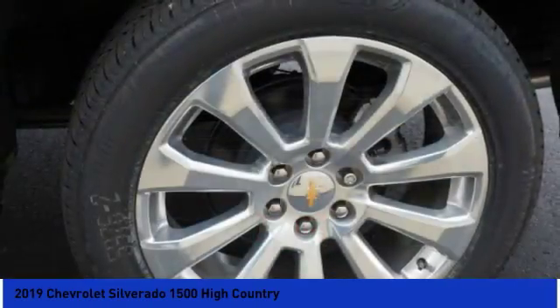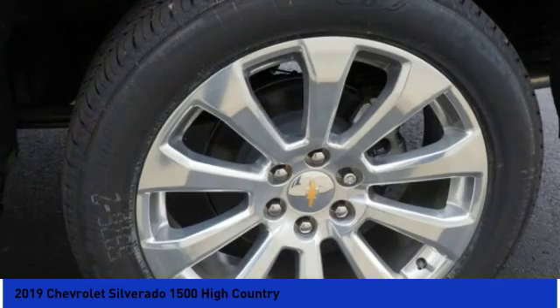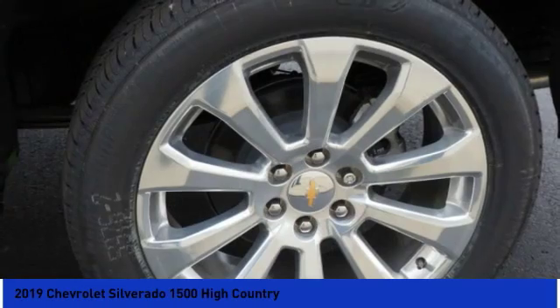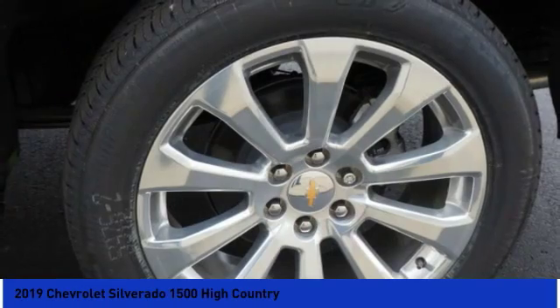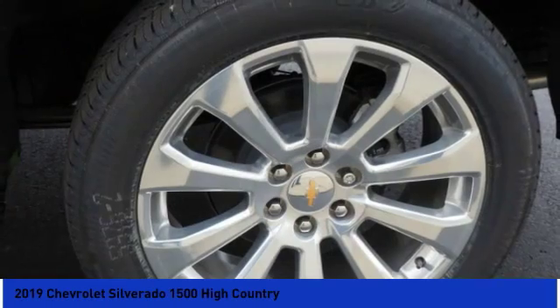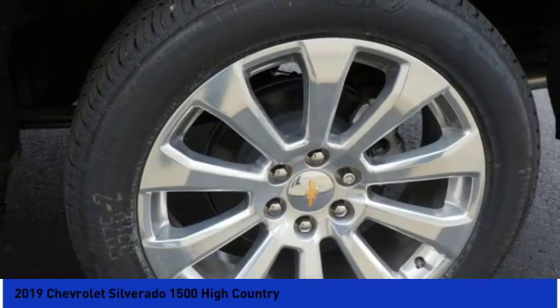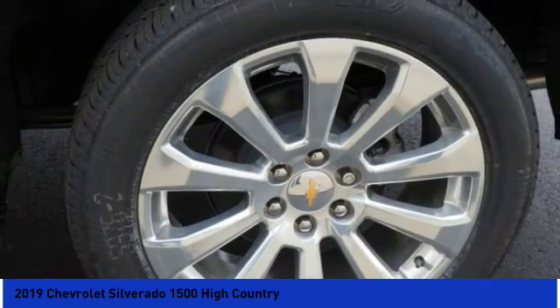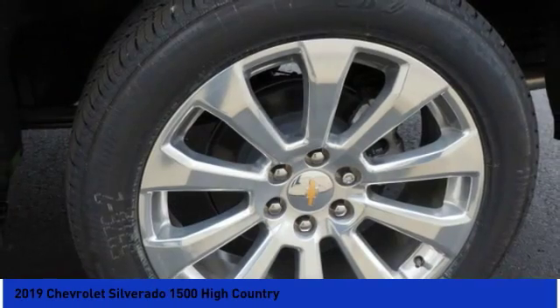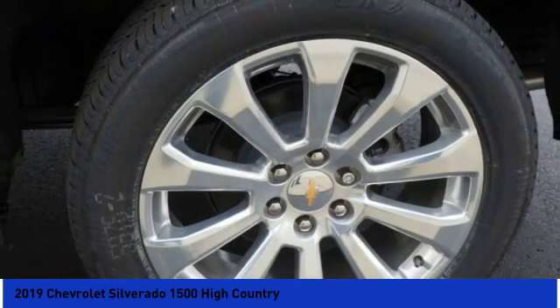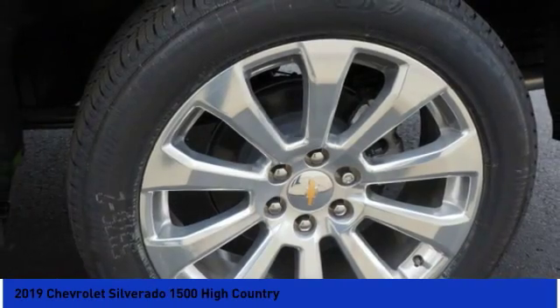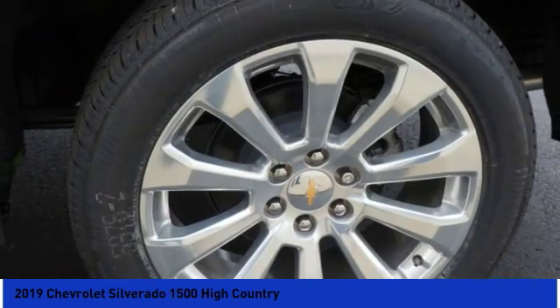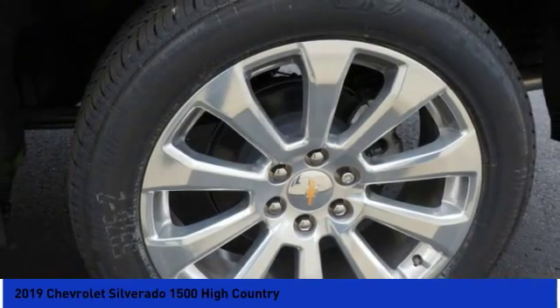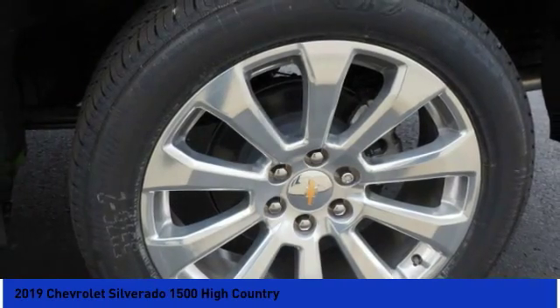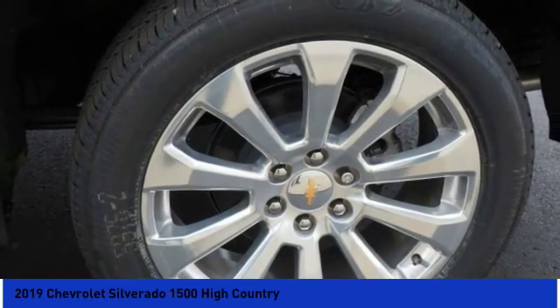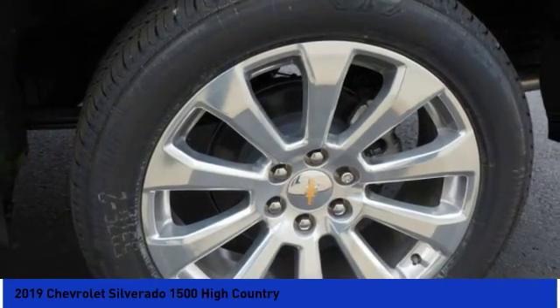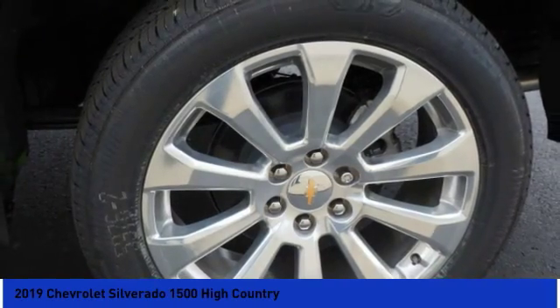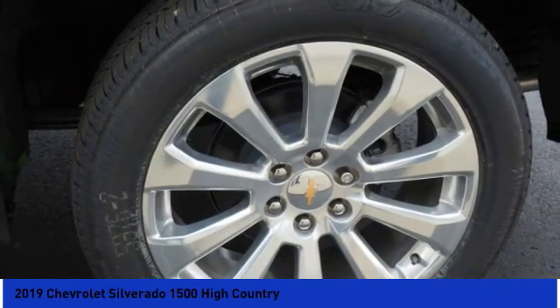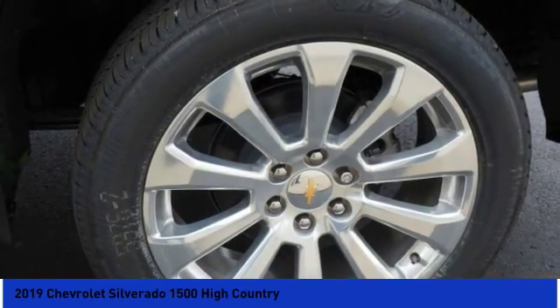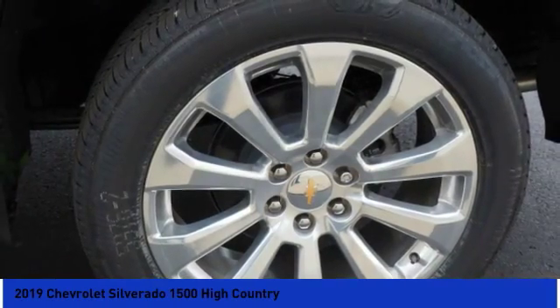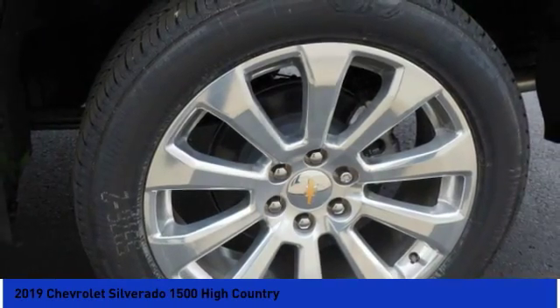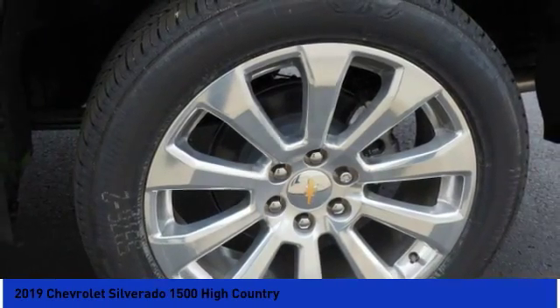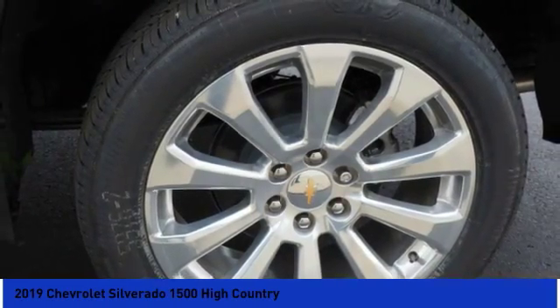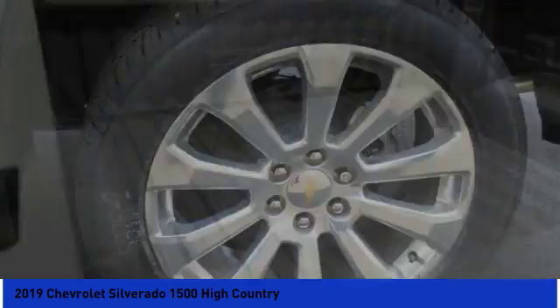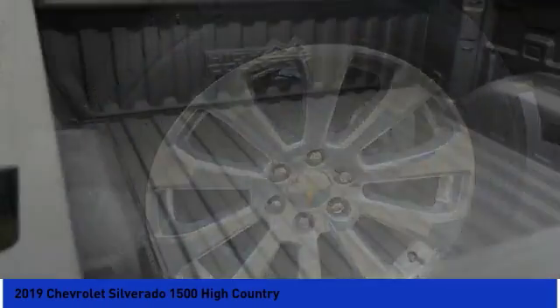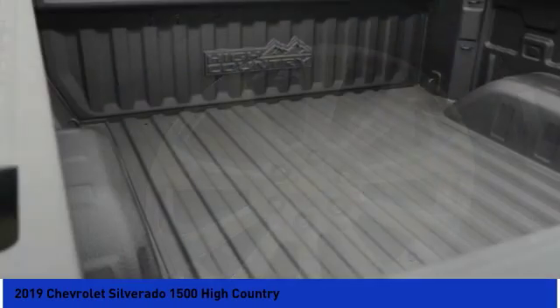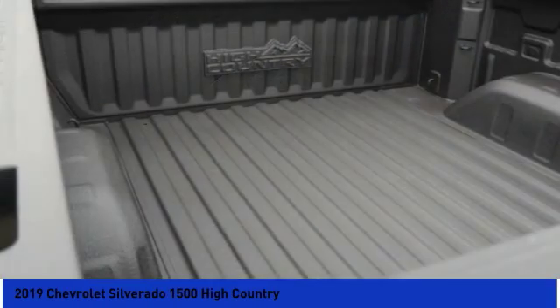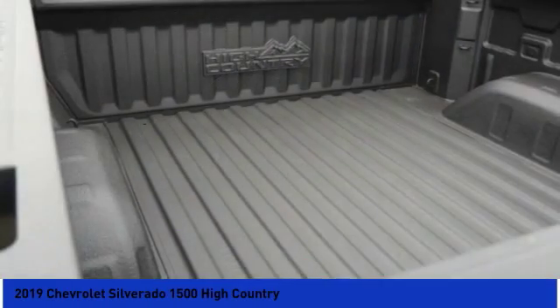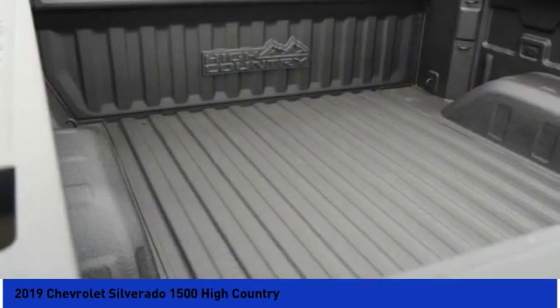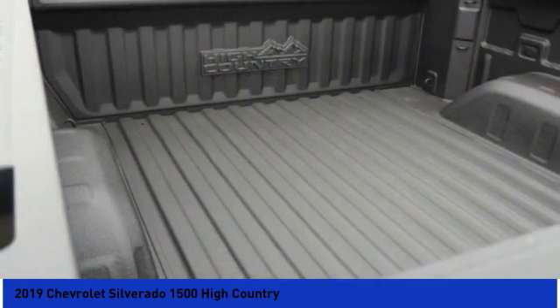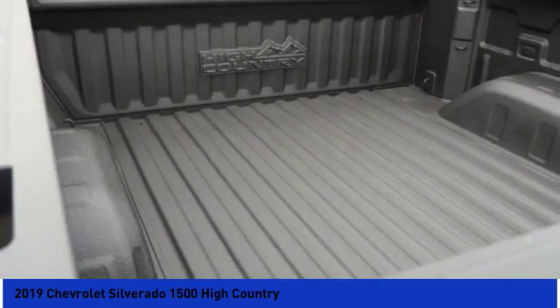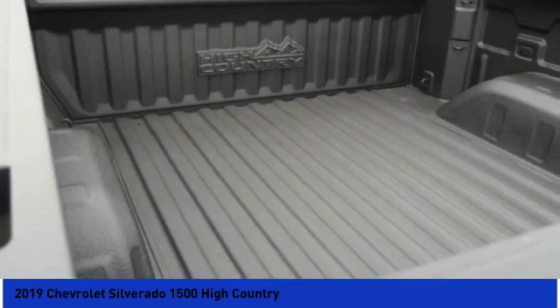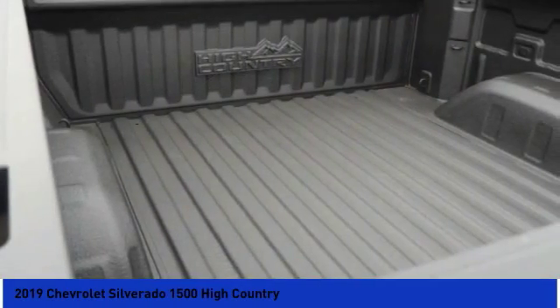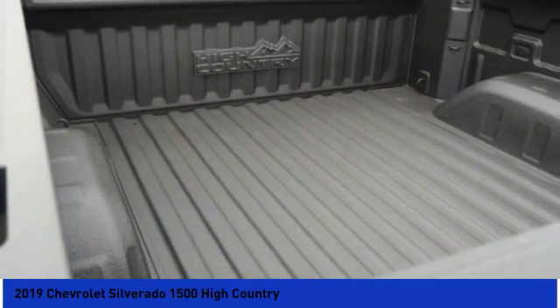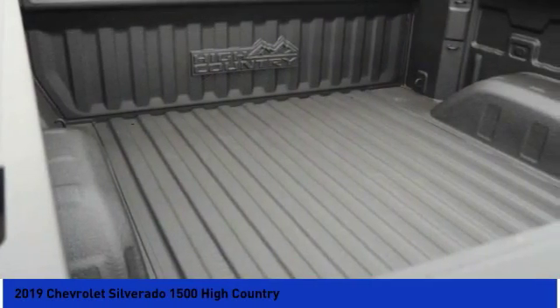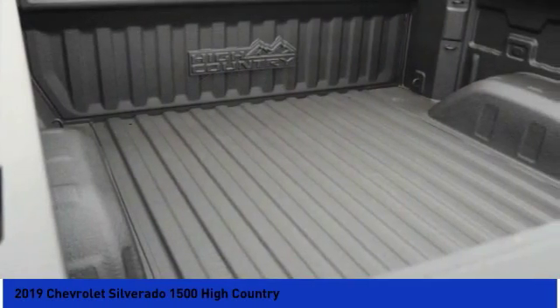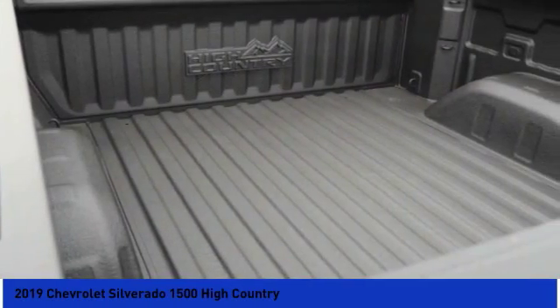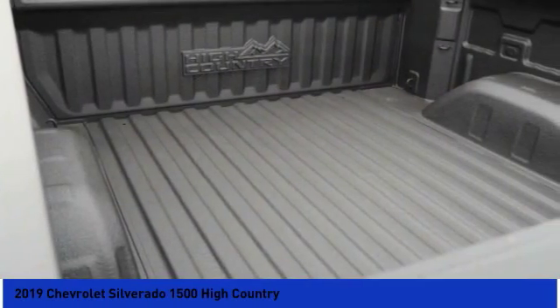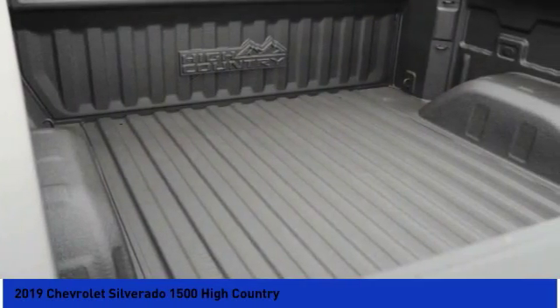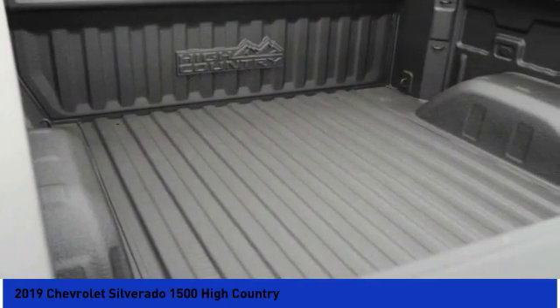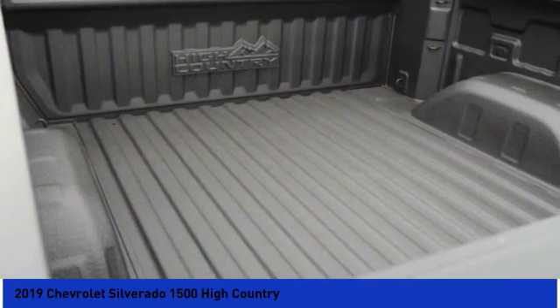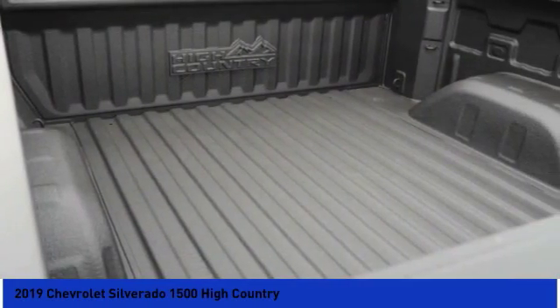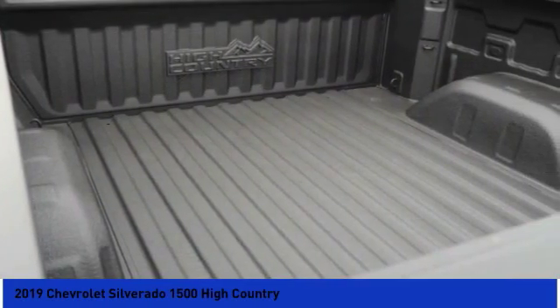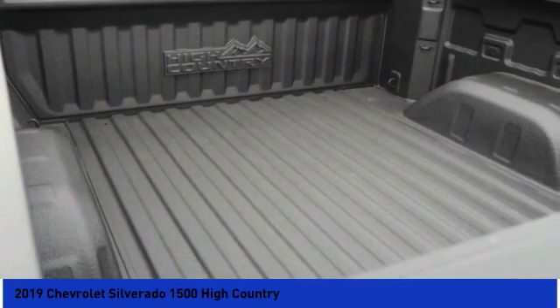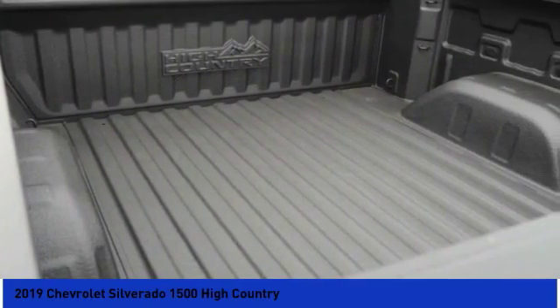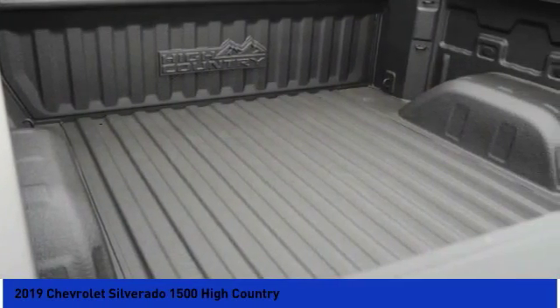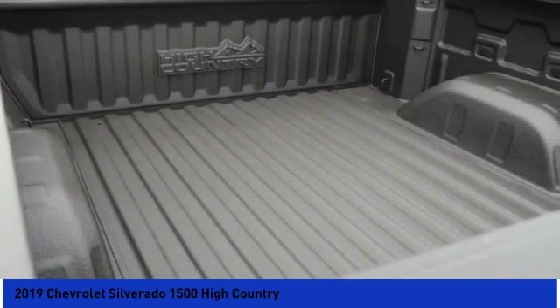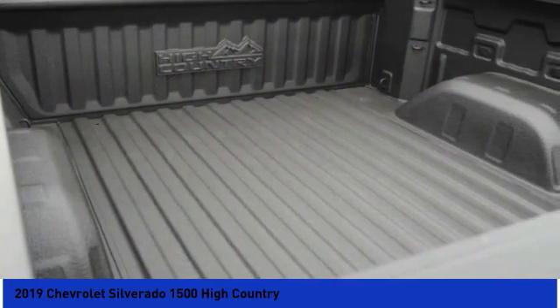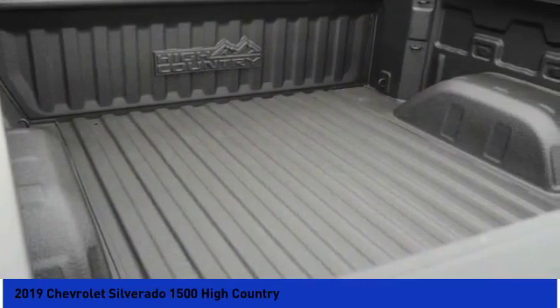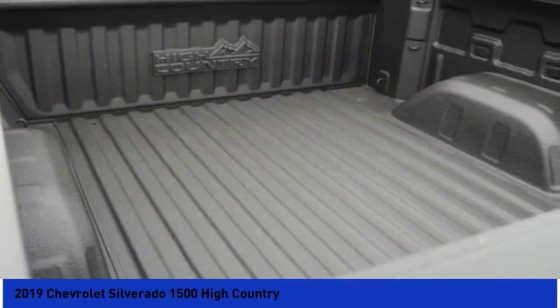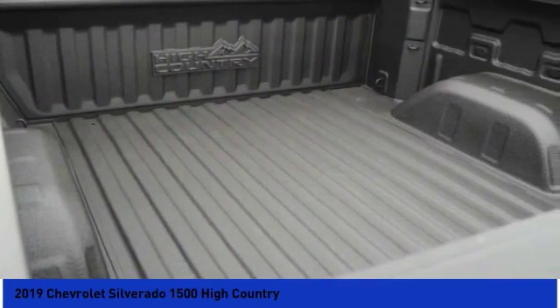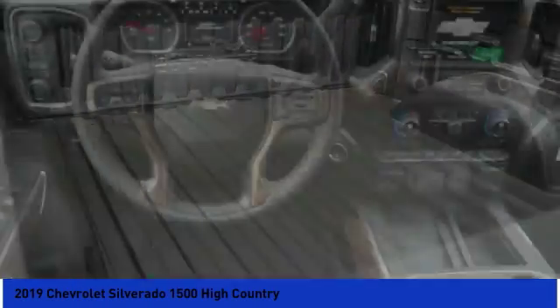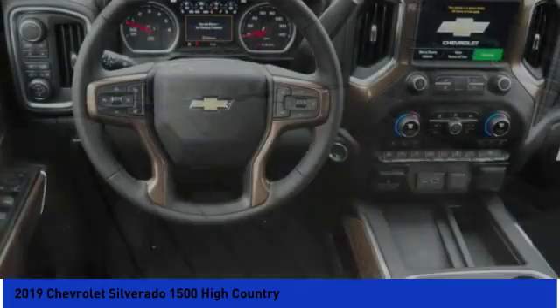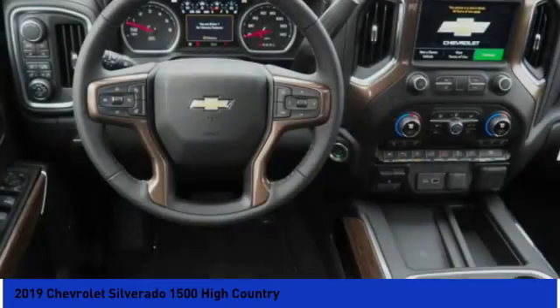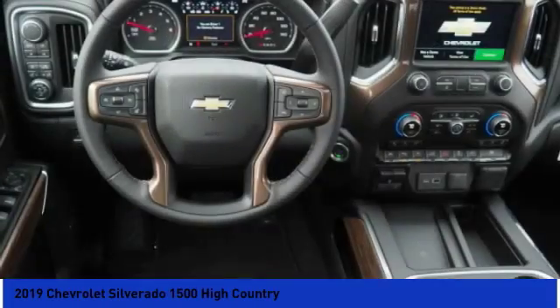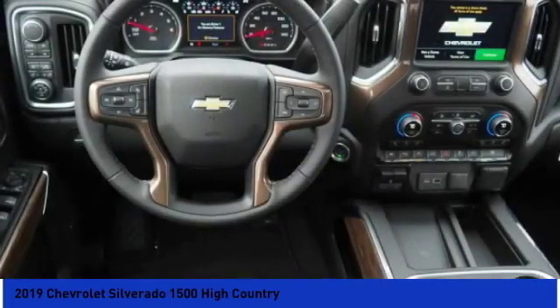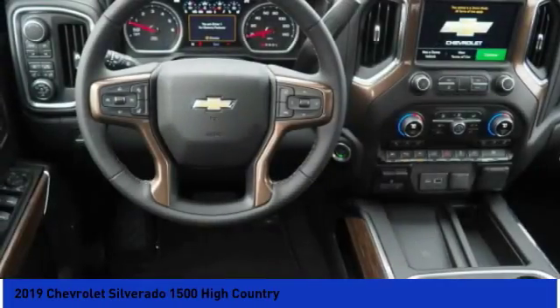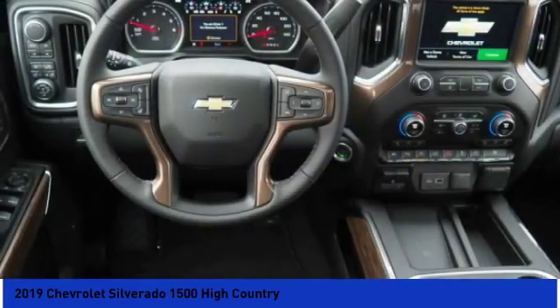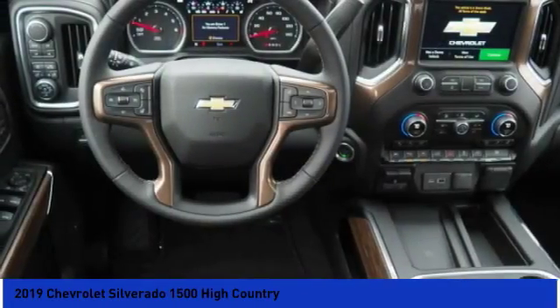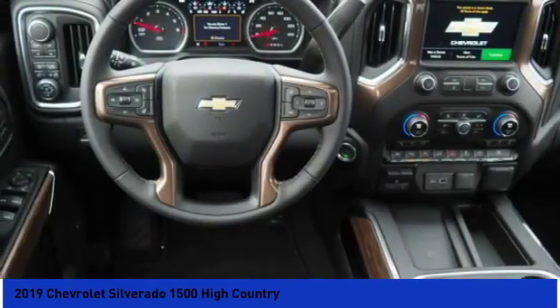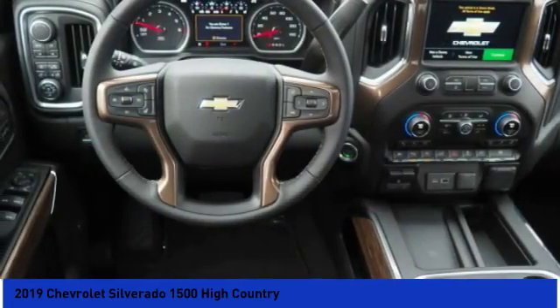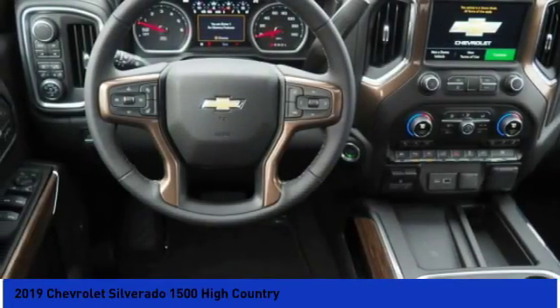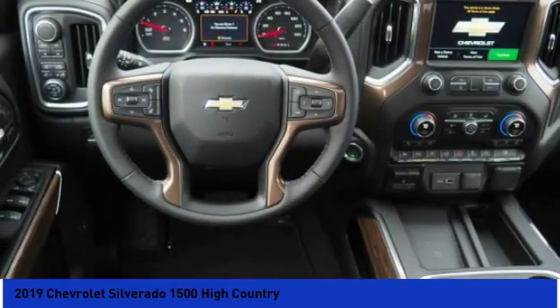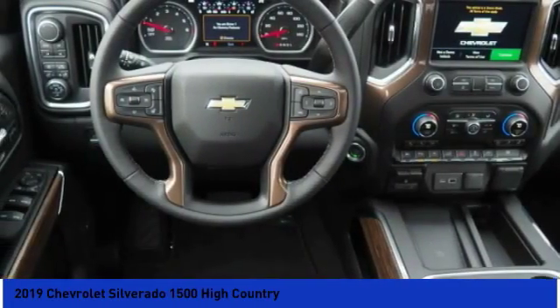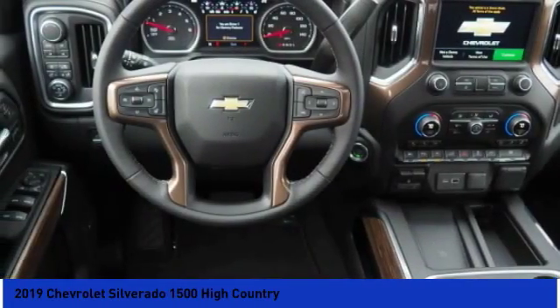Clock, heated steering wheel. If you like it online, you'll love it in your driveway. Take it for a spin today.